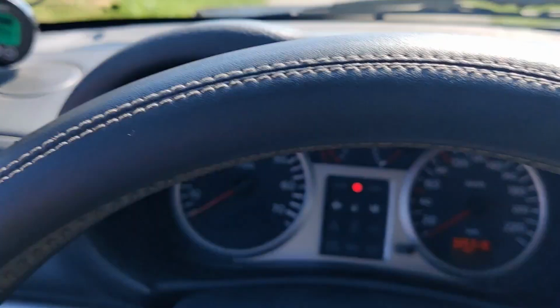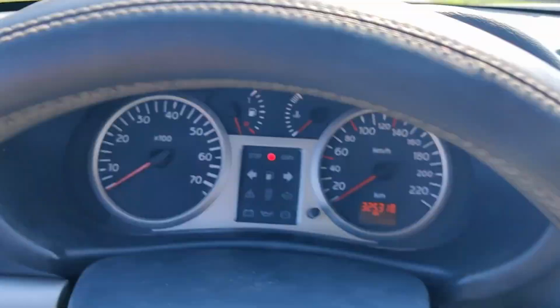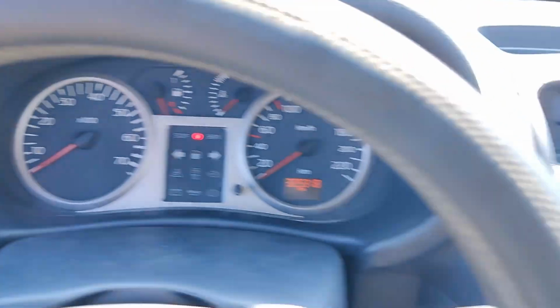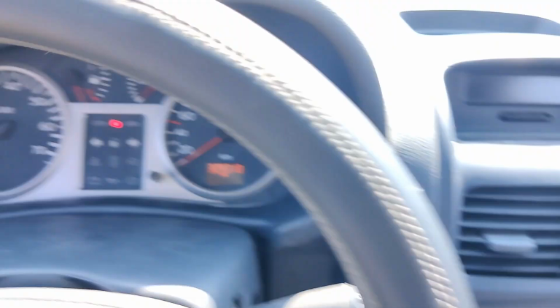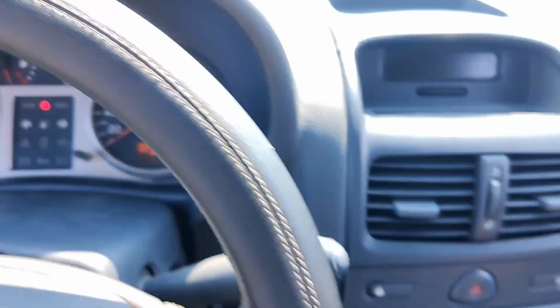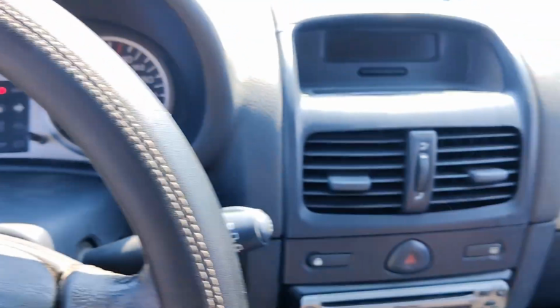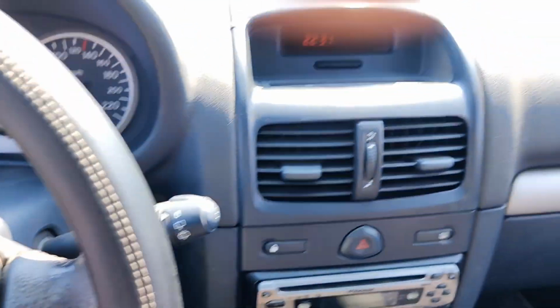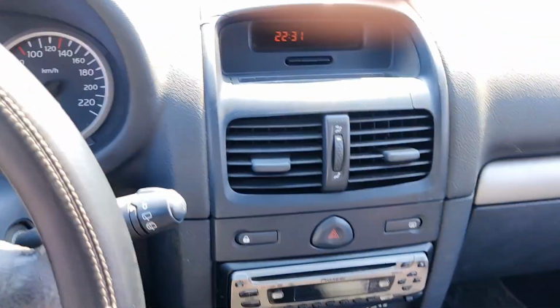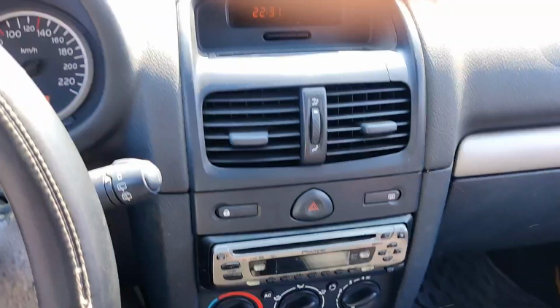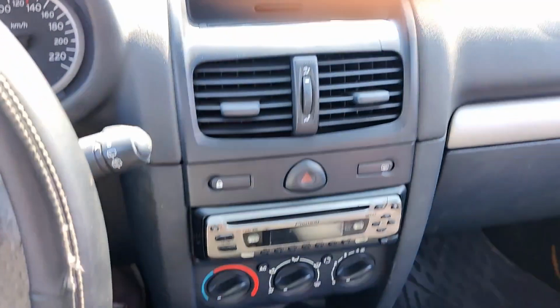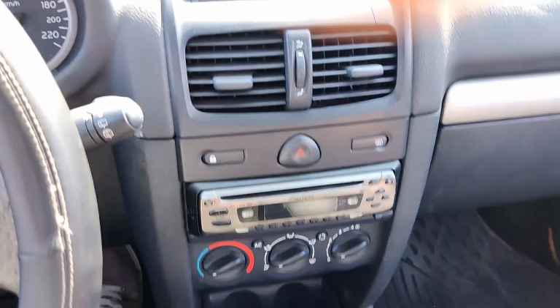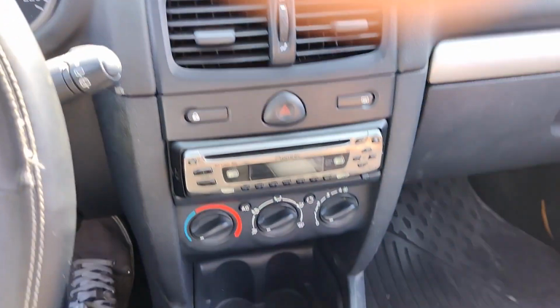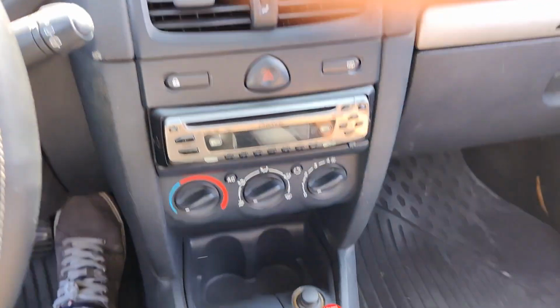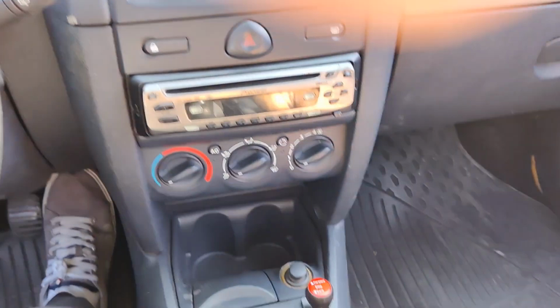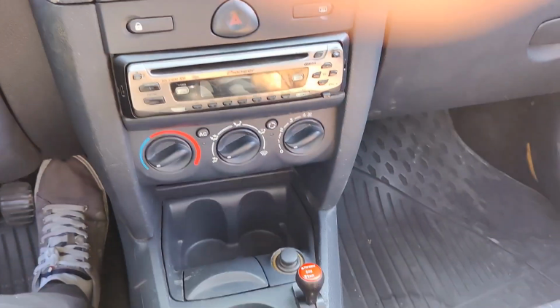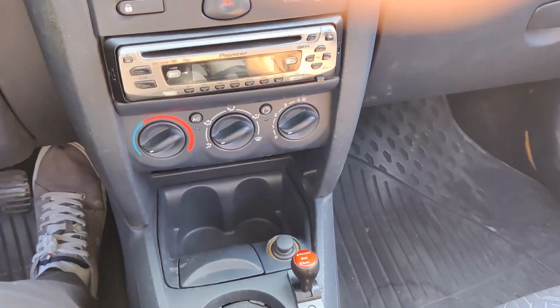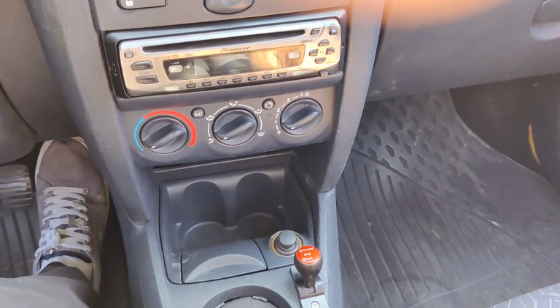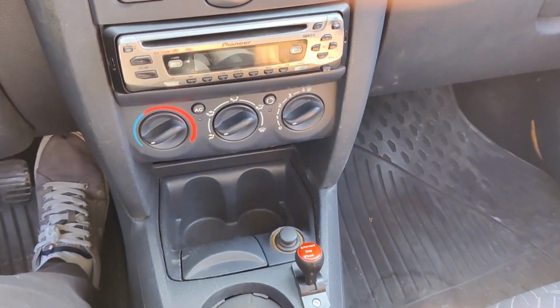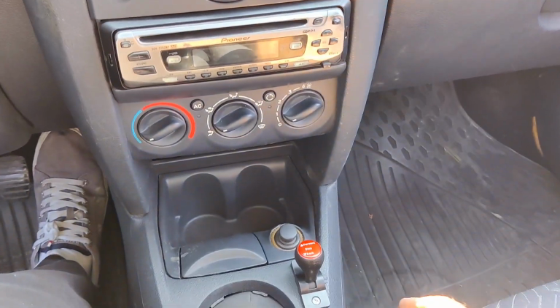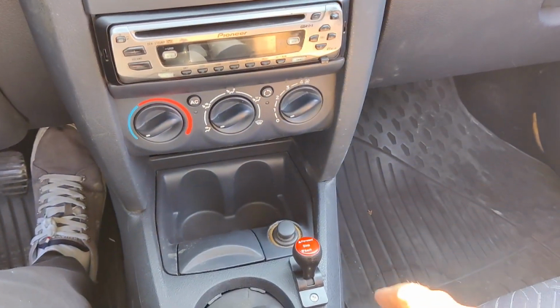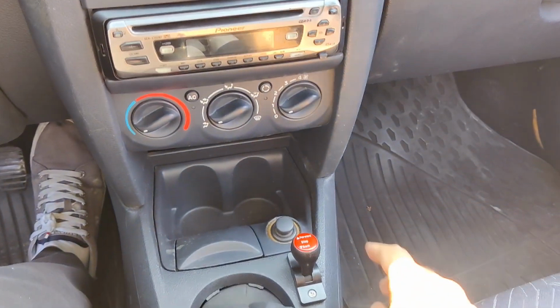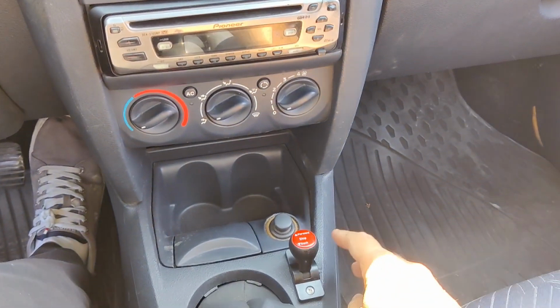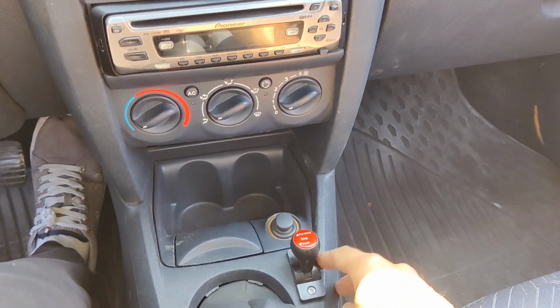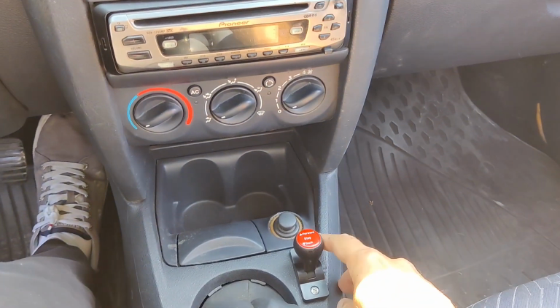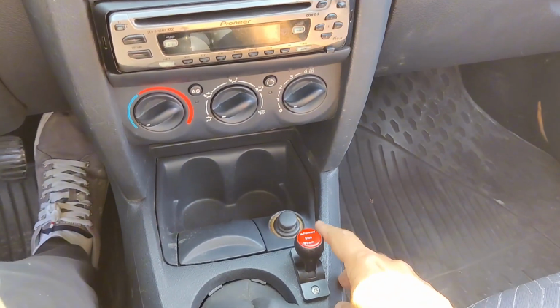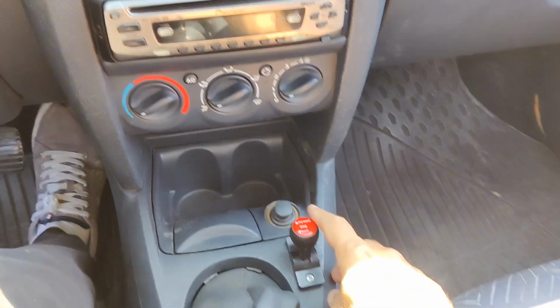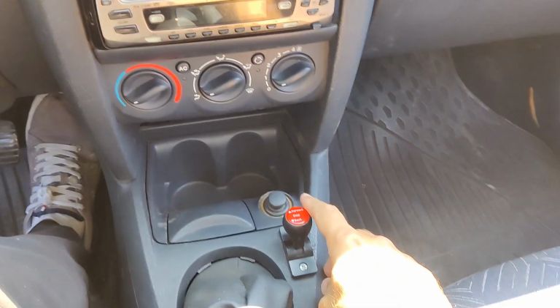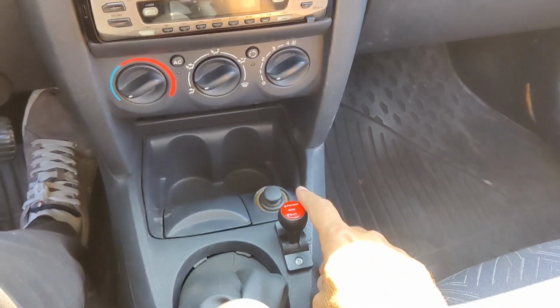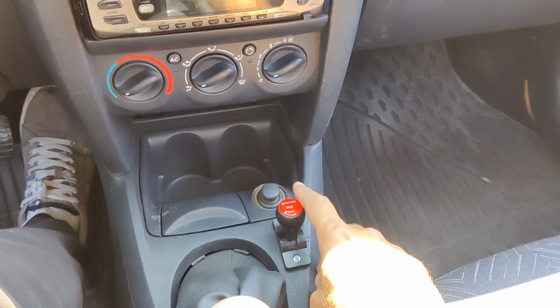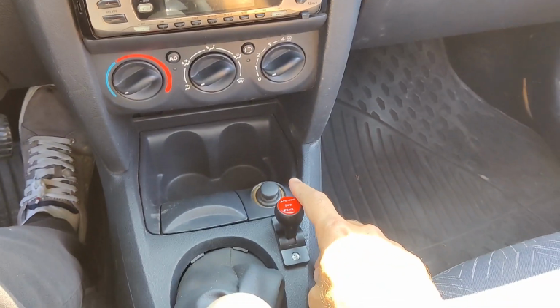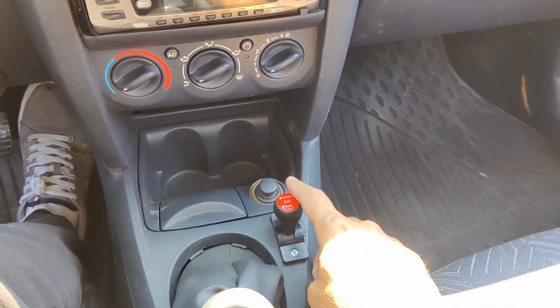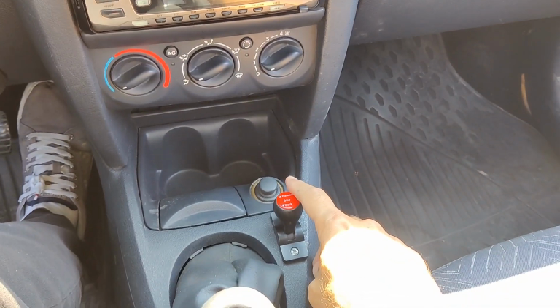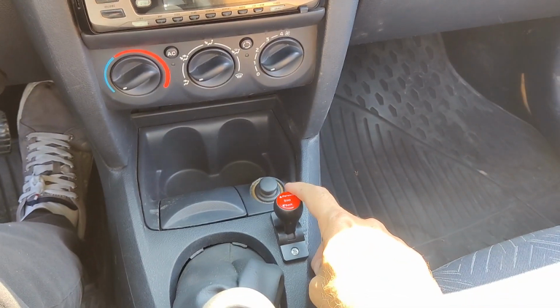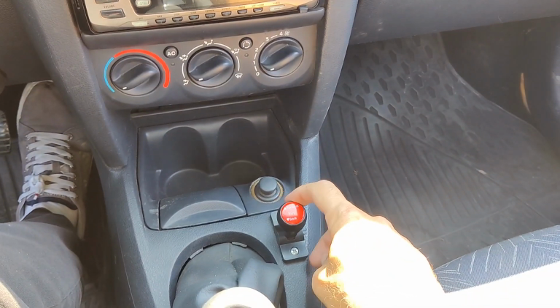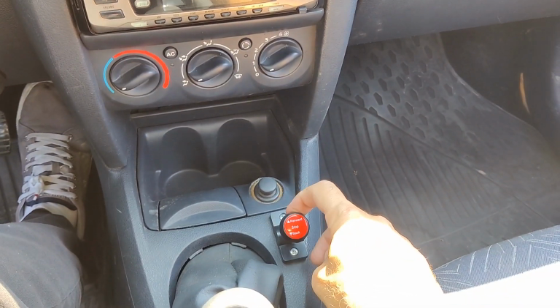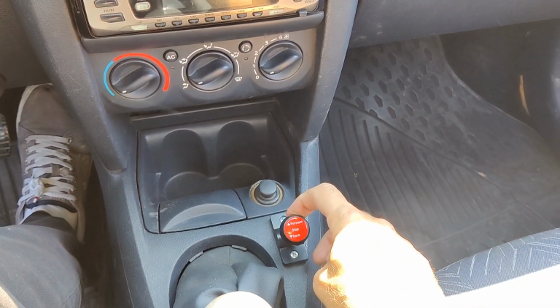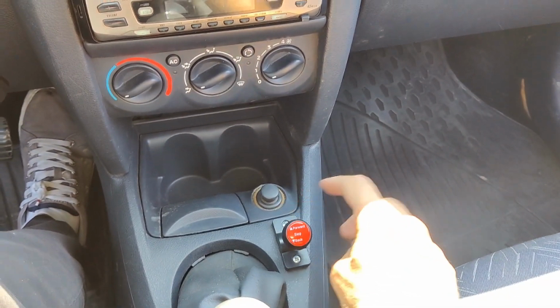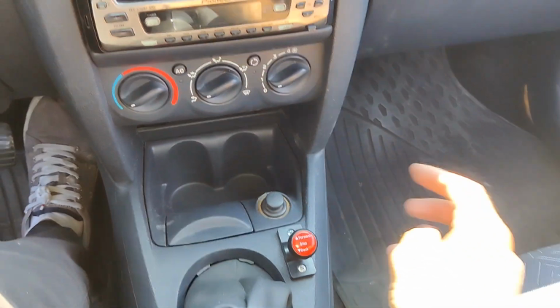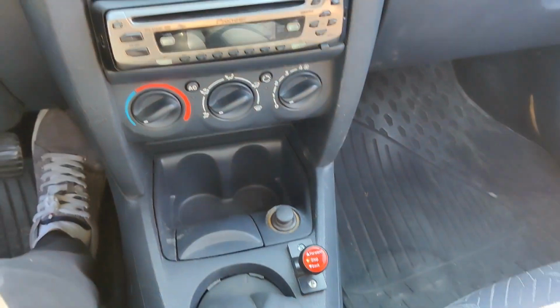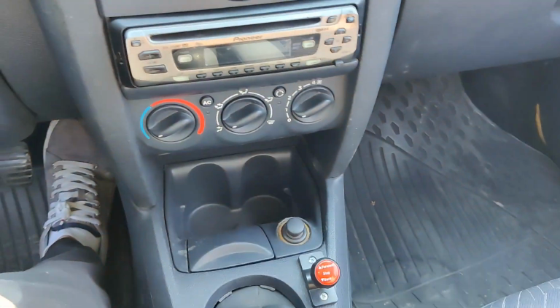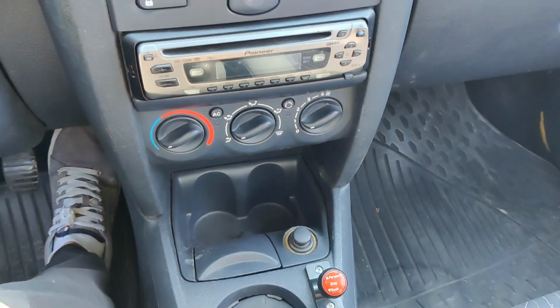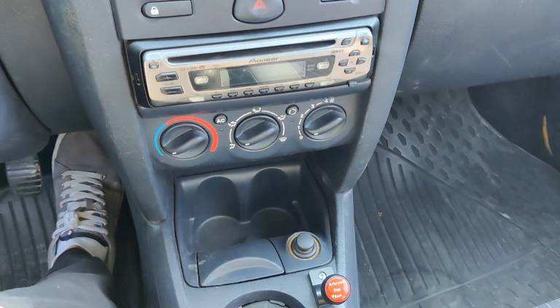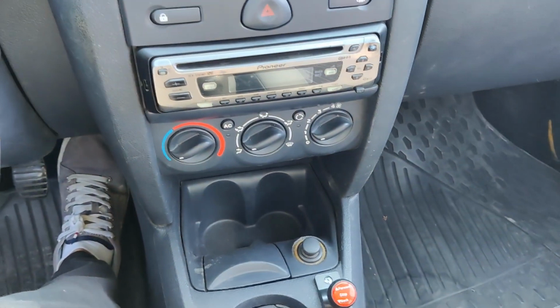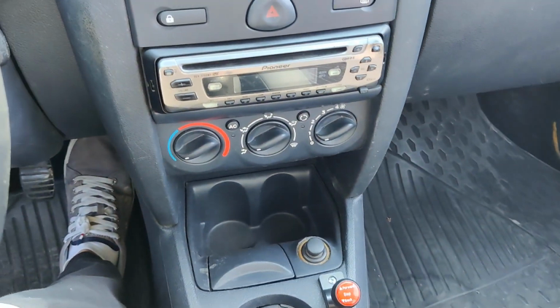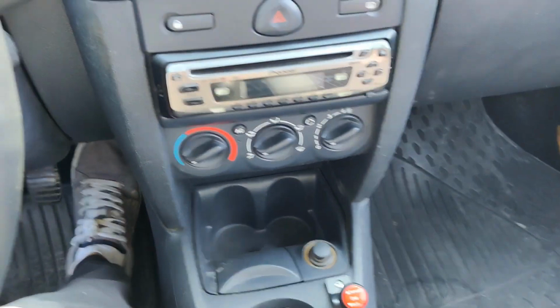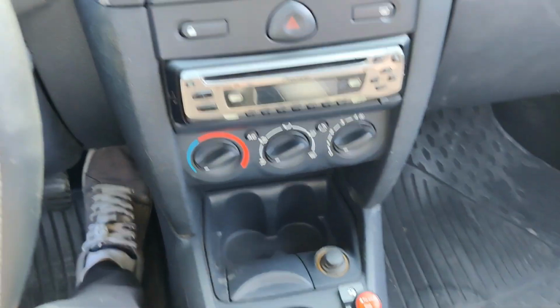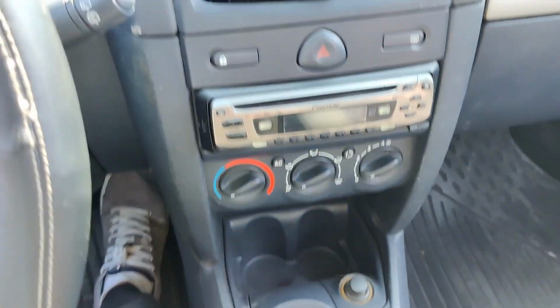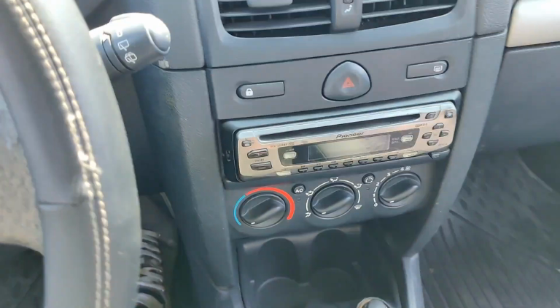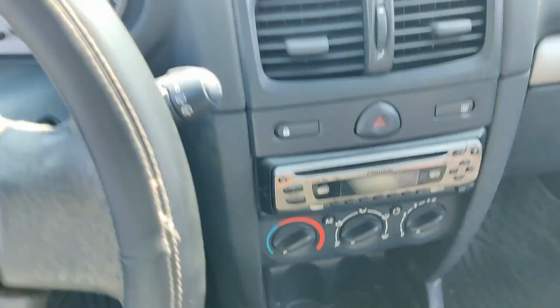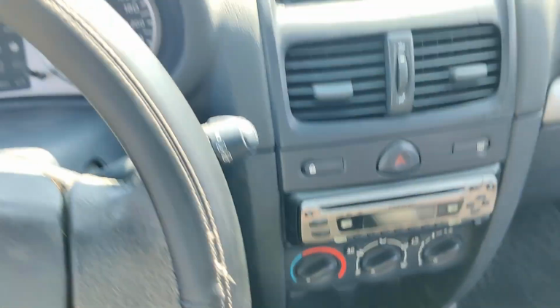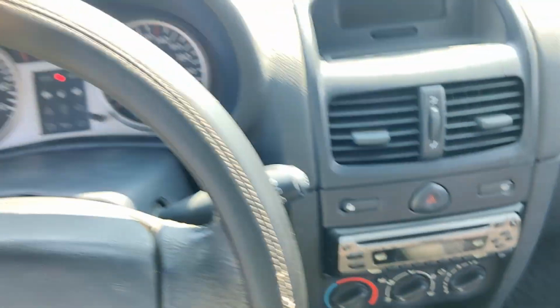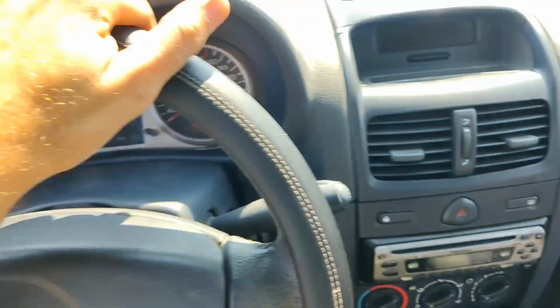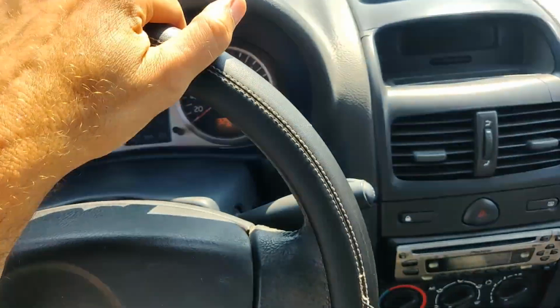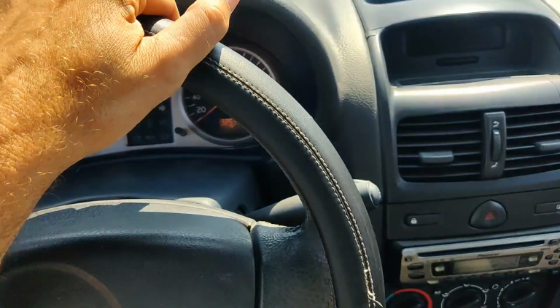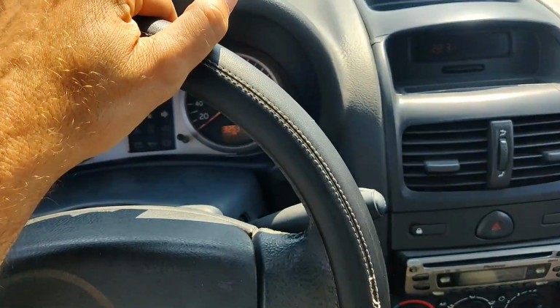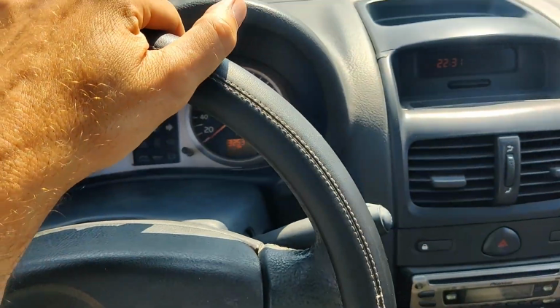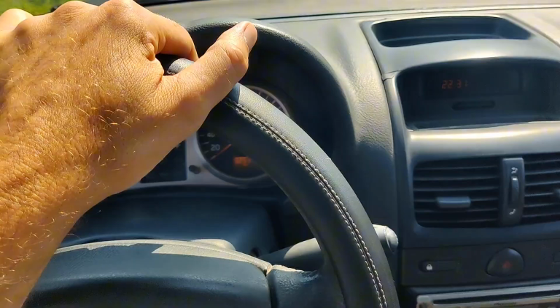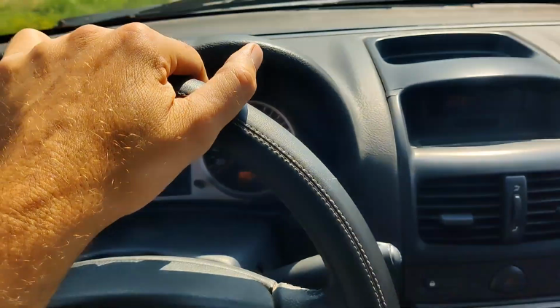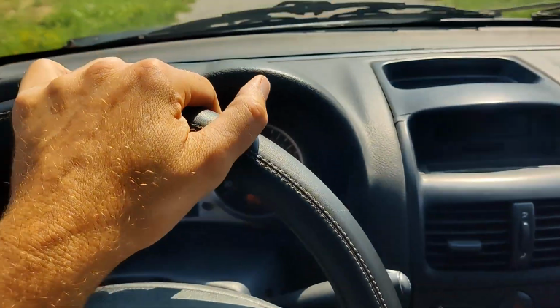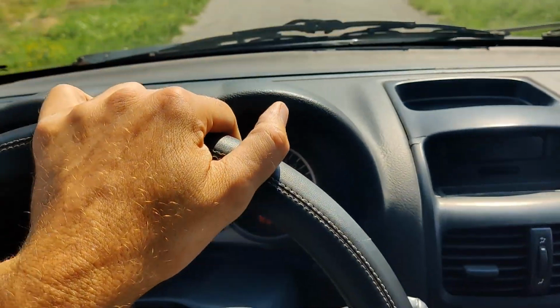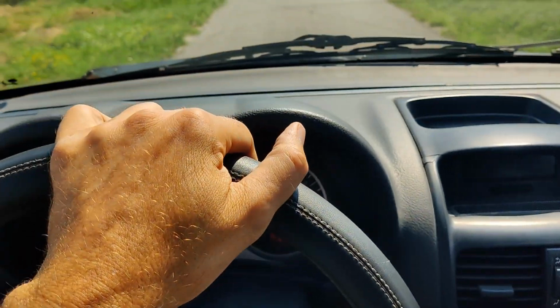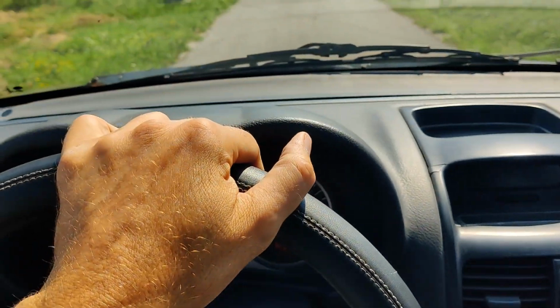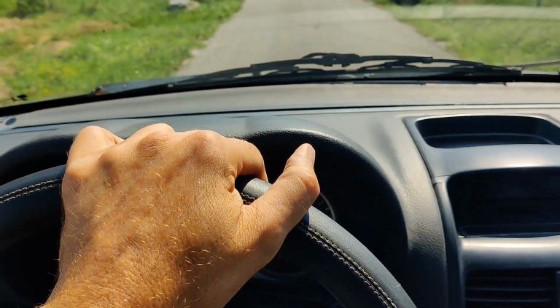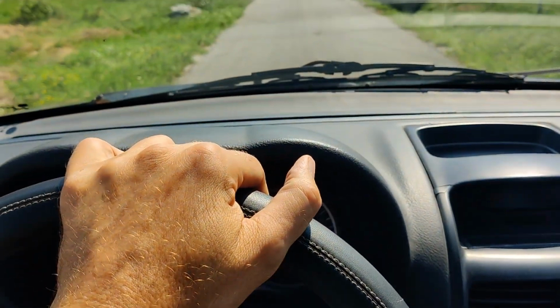To go in reverse now, I will just leave it in second gear and switch to reverse, then turn off the car.